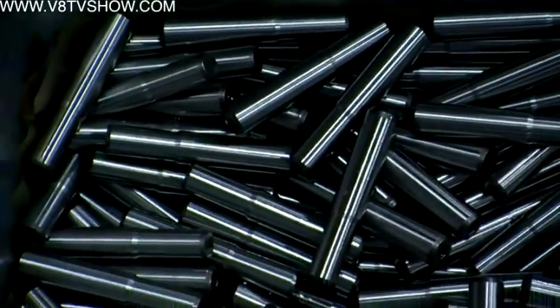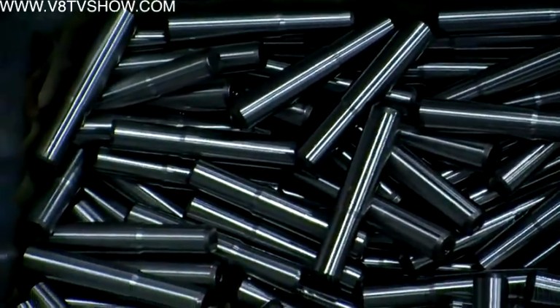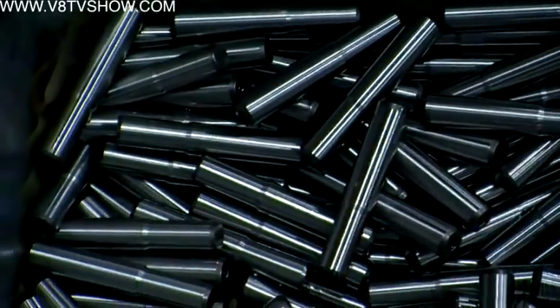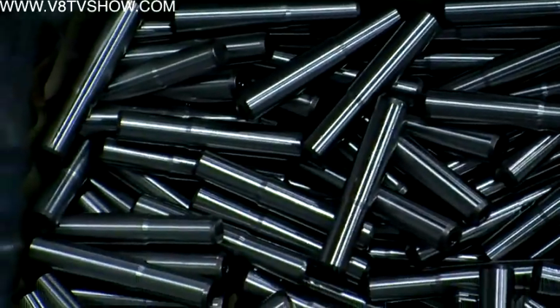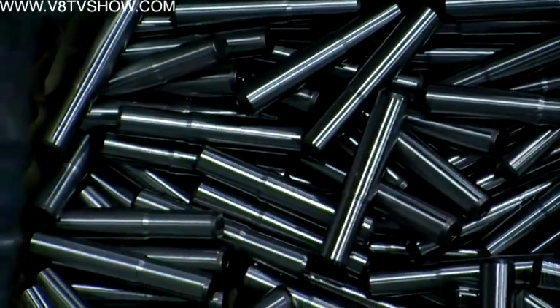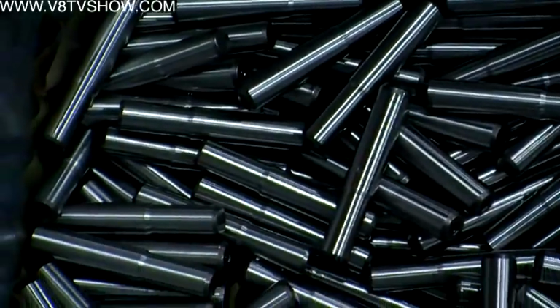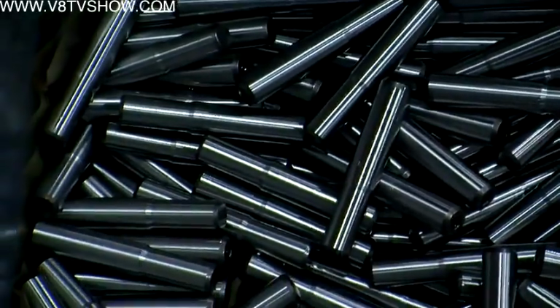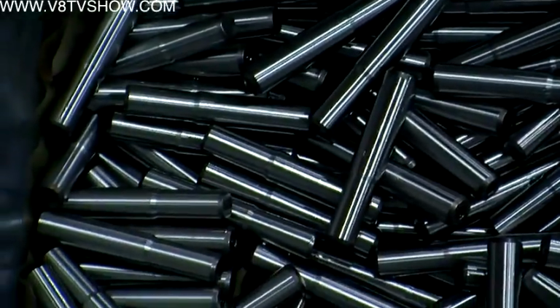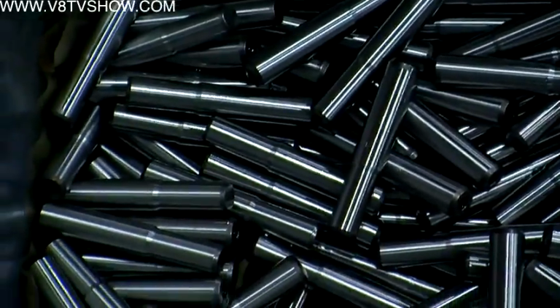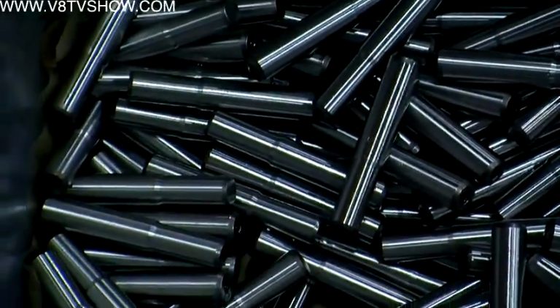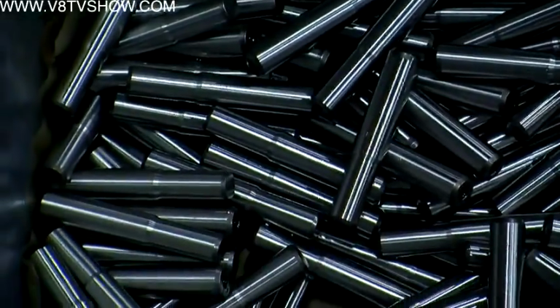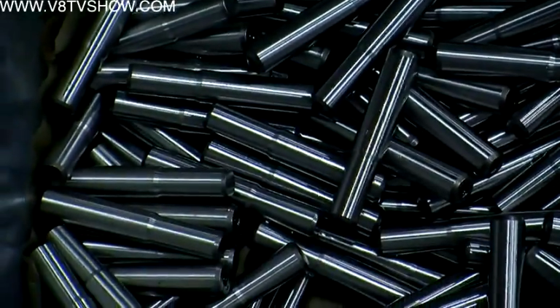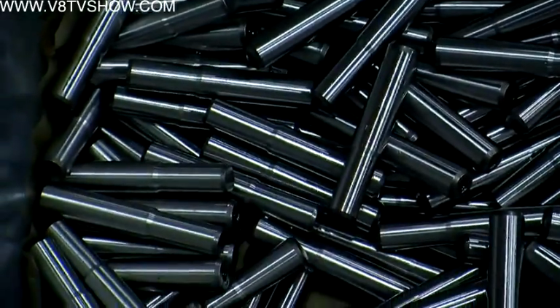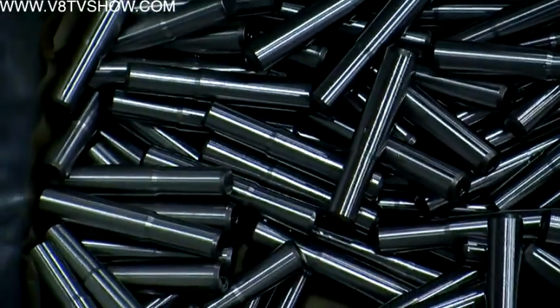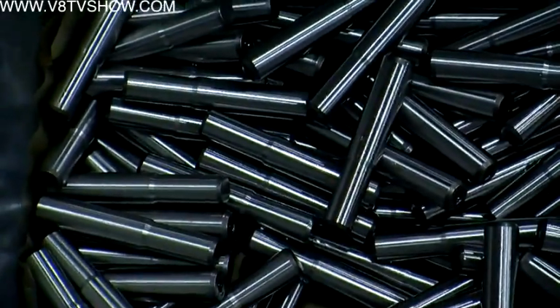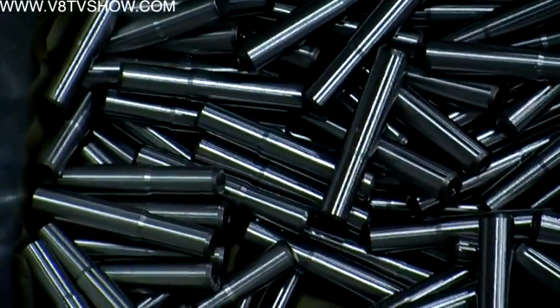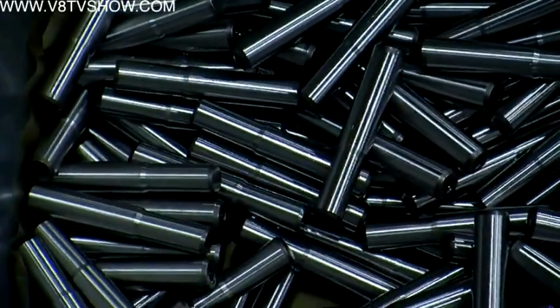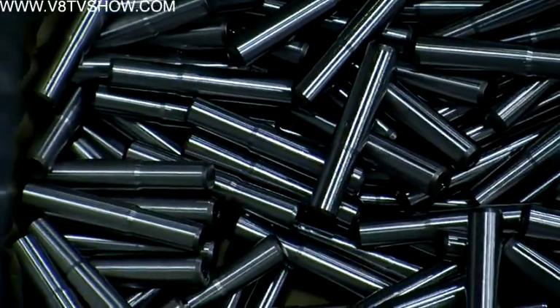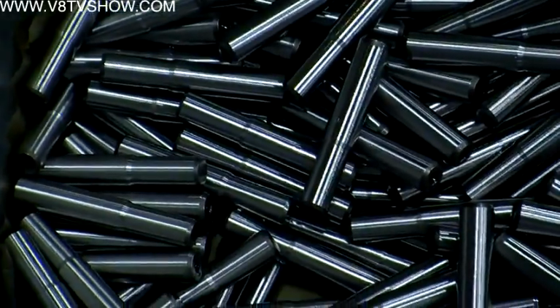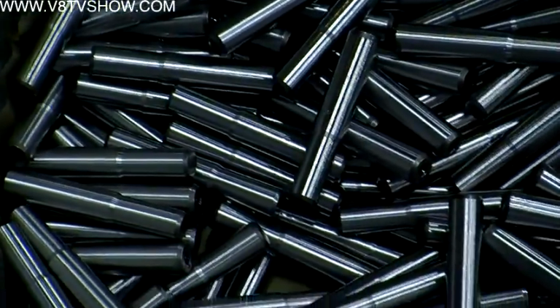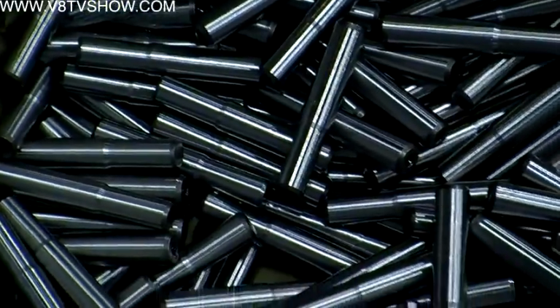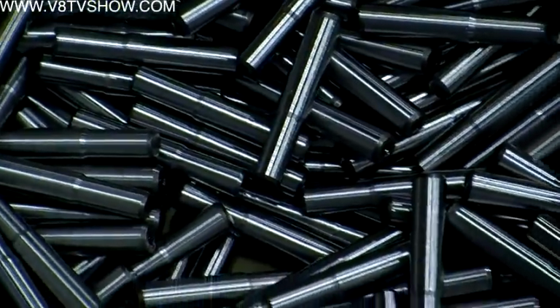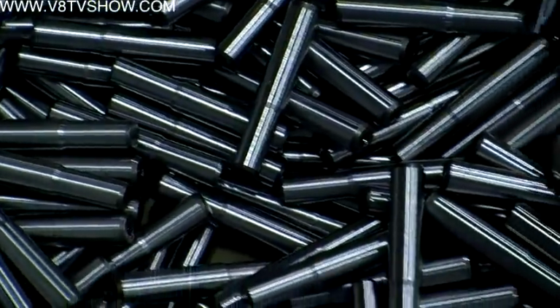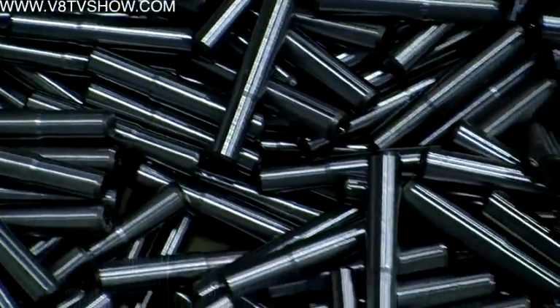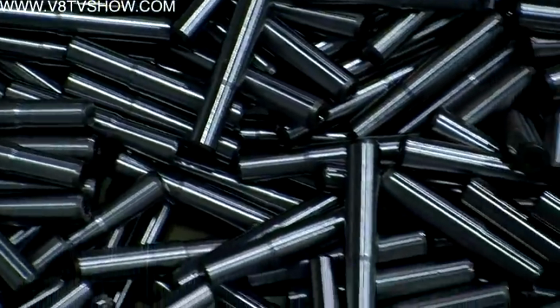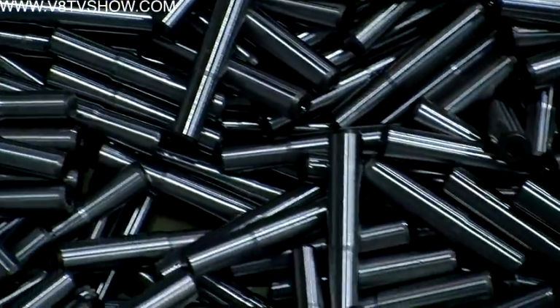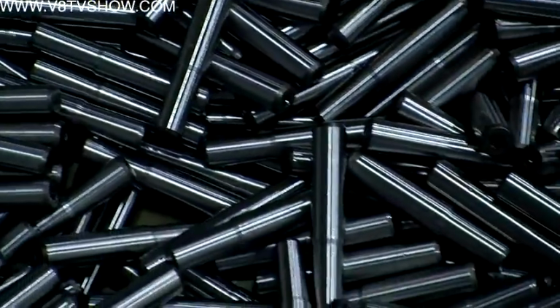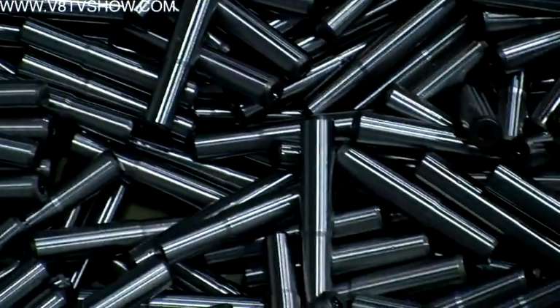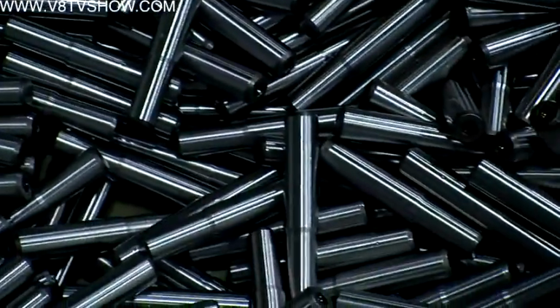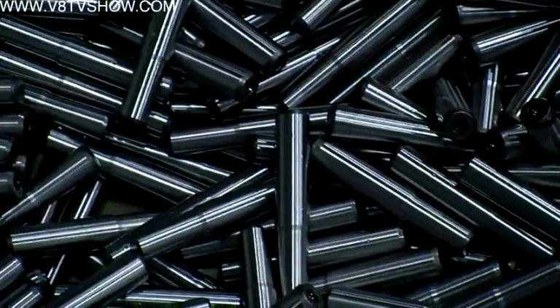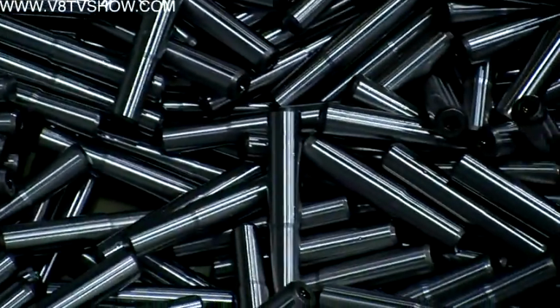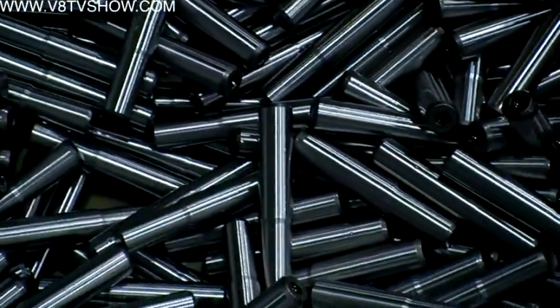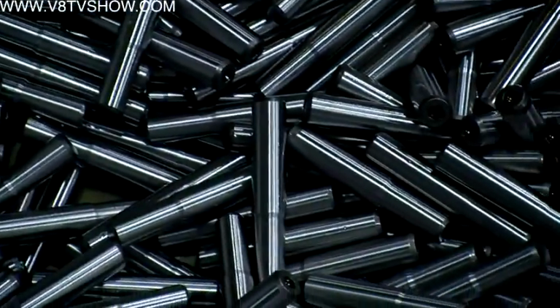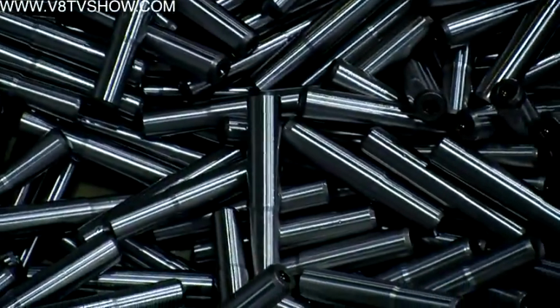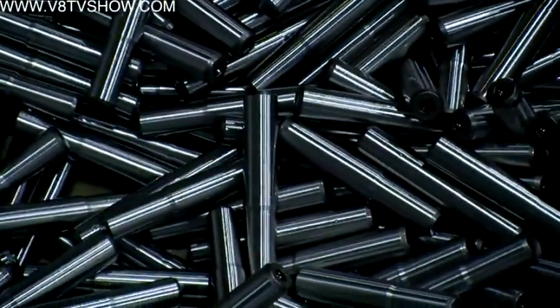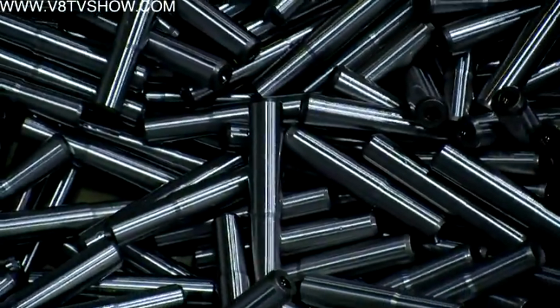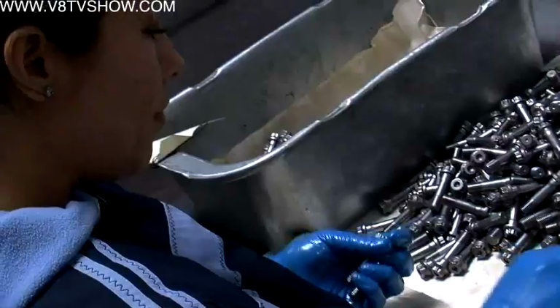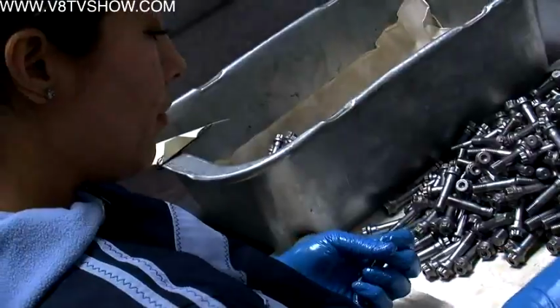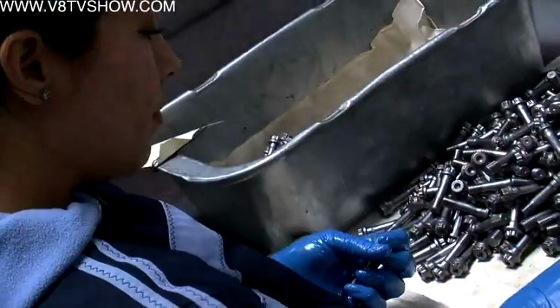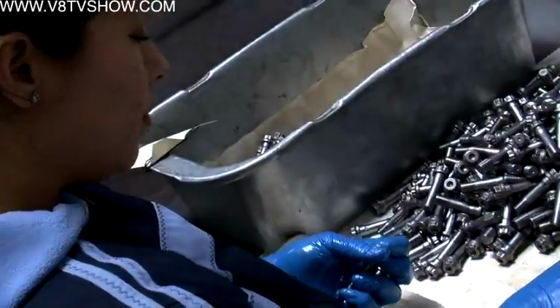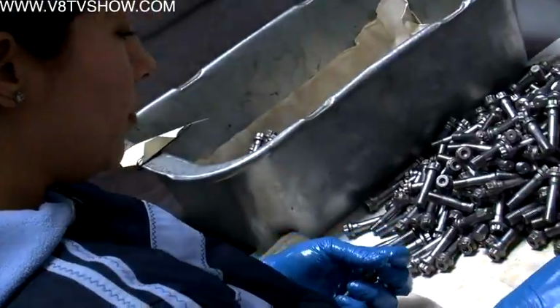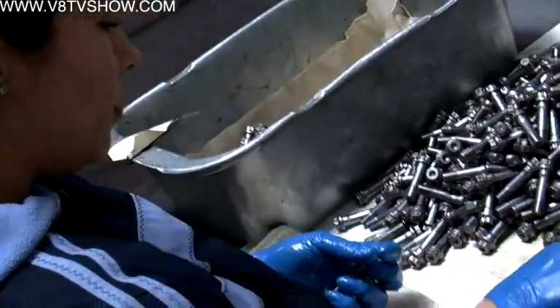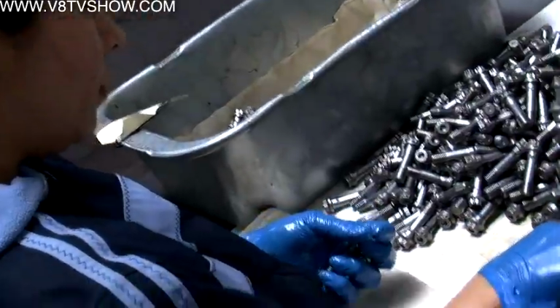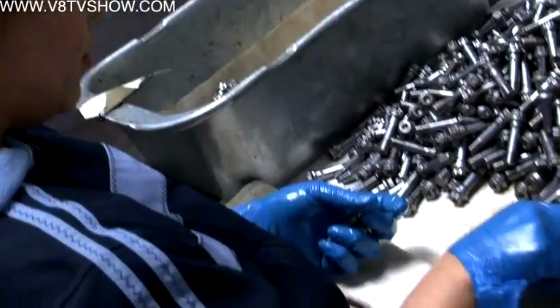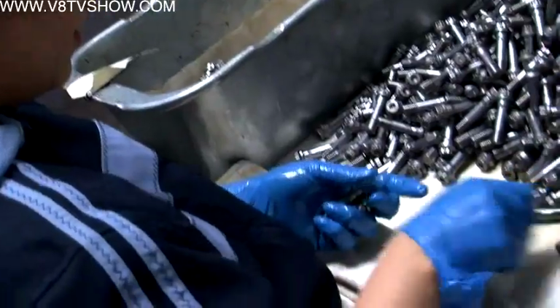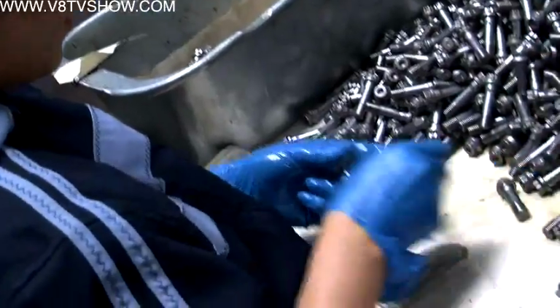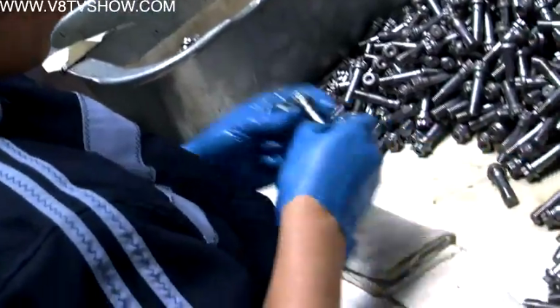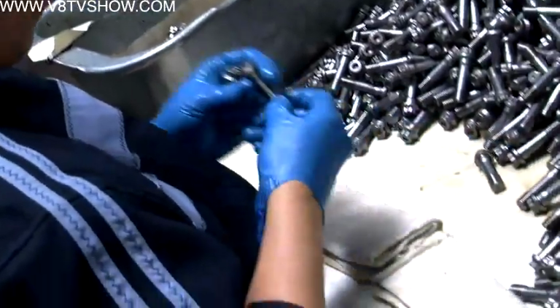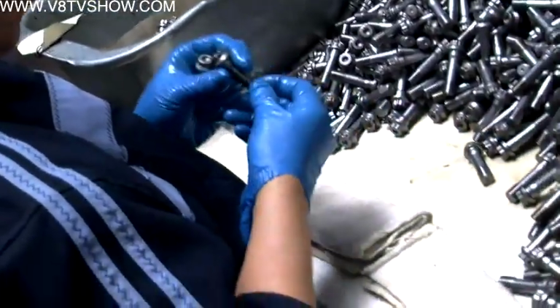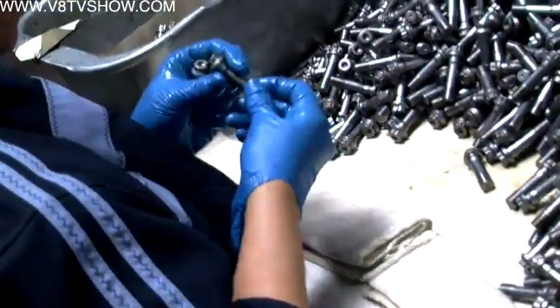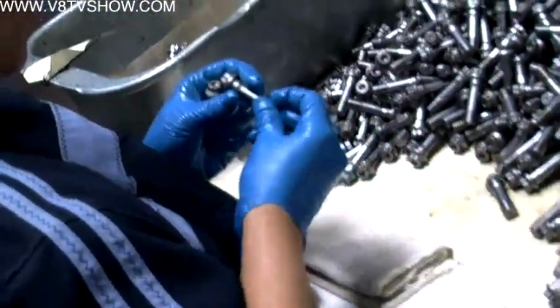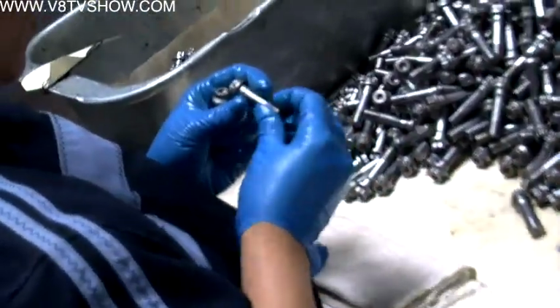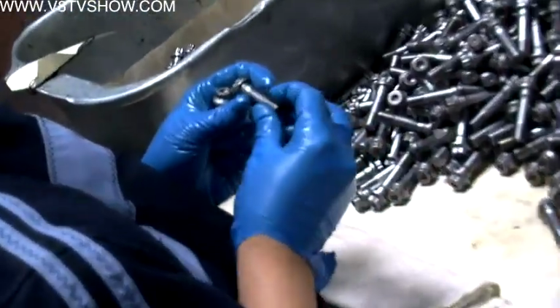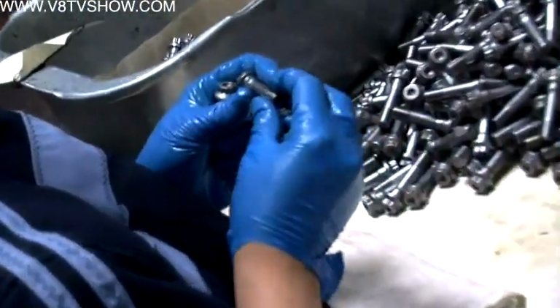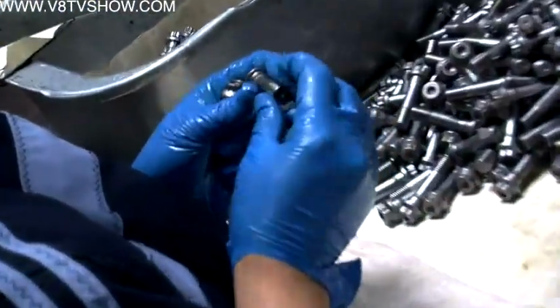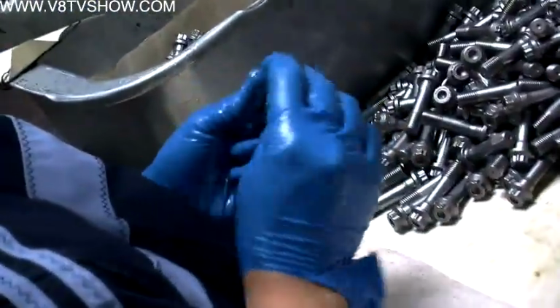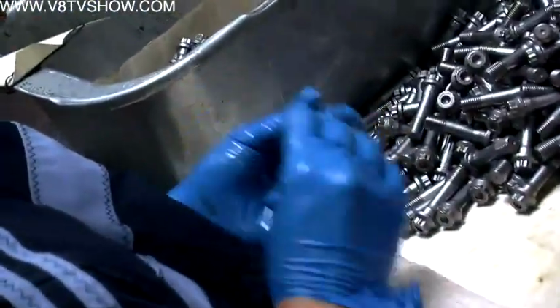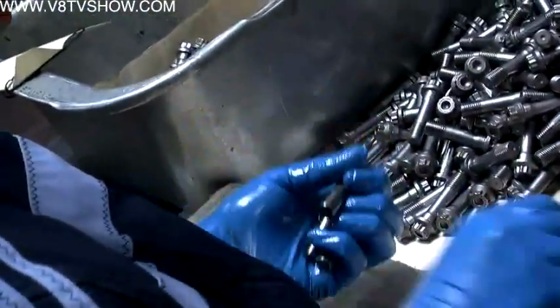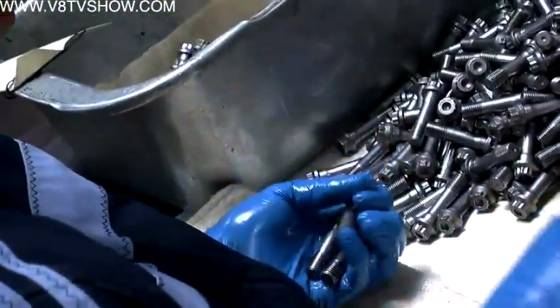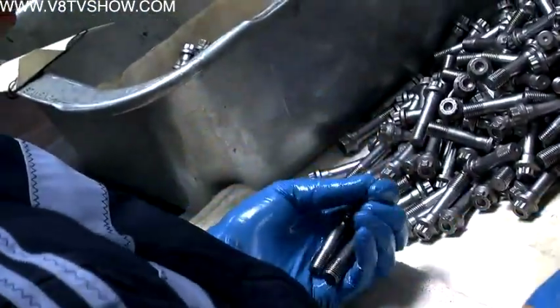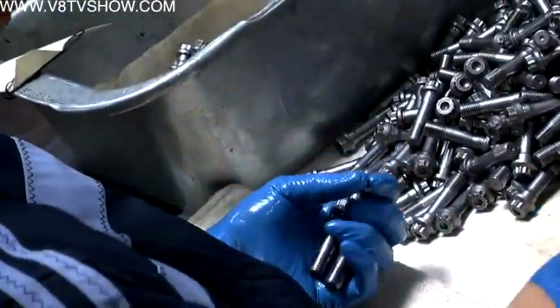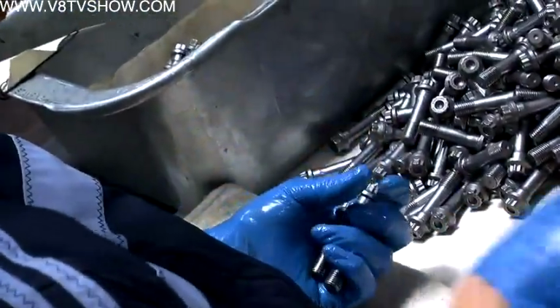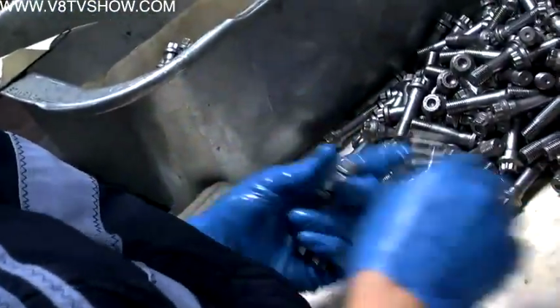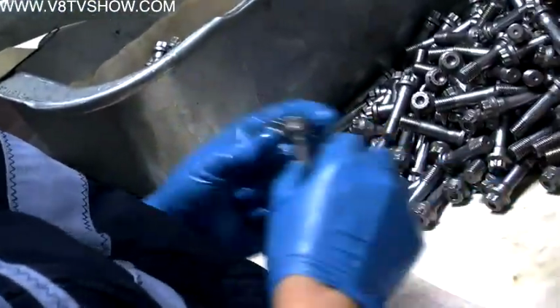All of the machines are grinding, just doing different shapes. Sometimes we're doing an undercut, a taper, or different grip diameters.